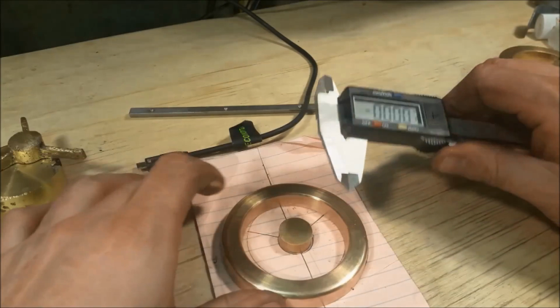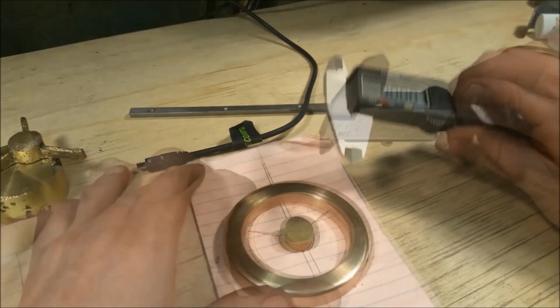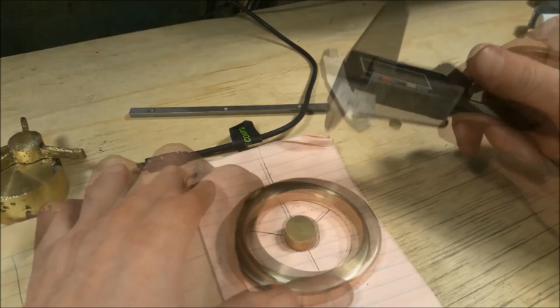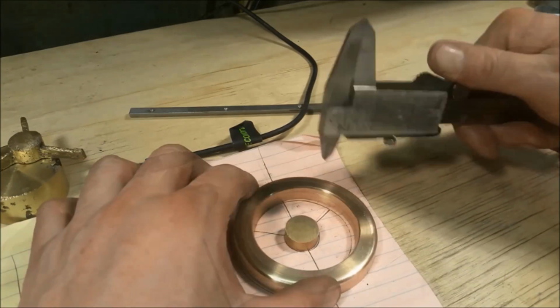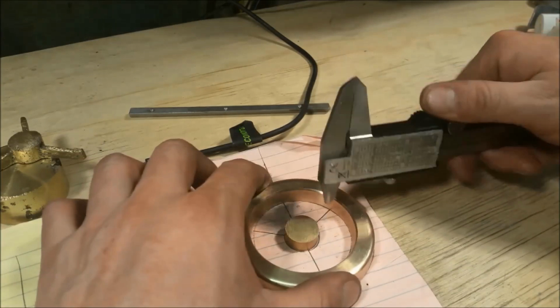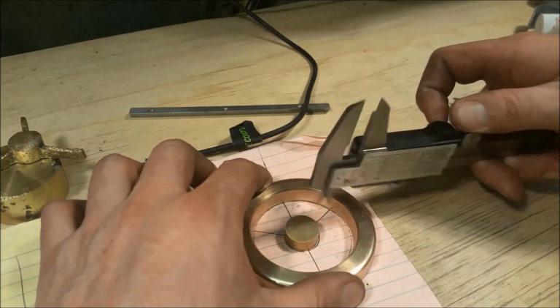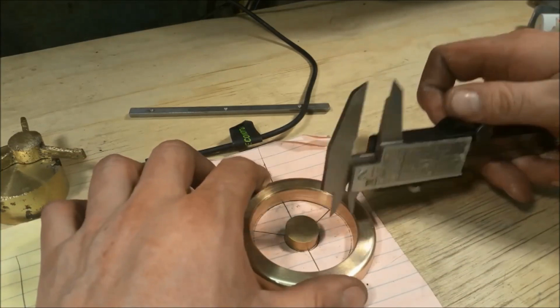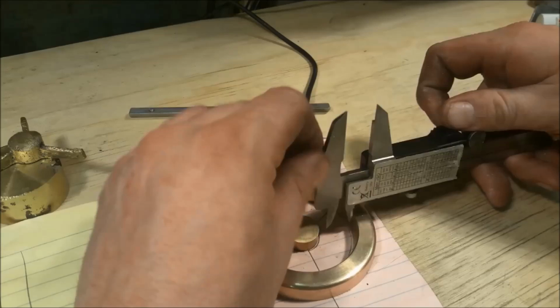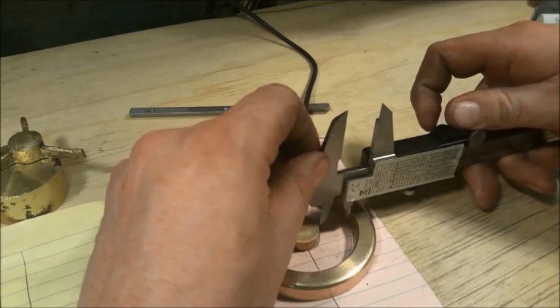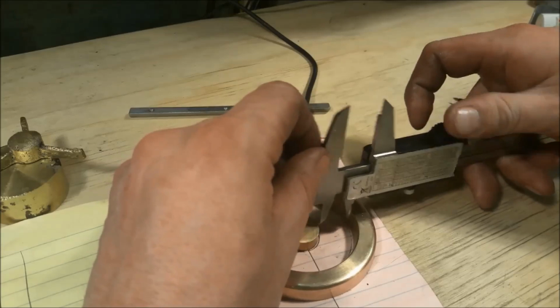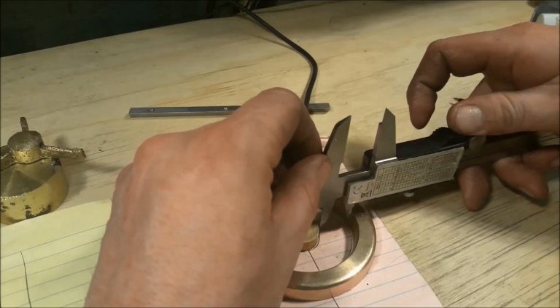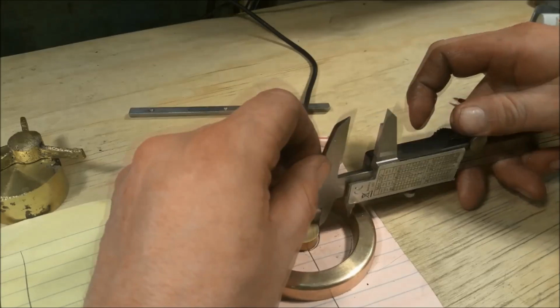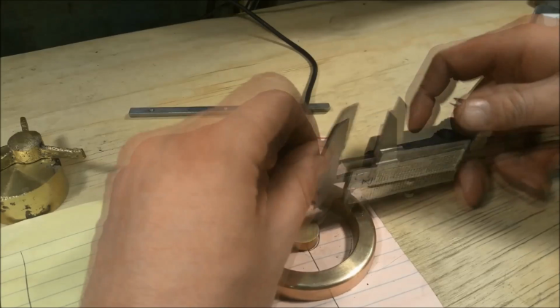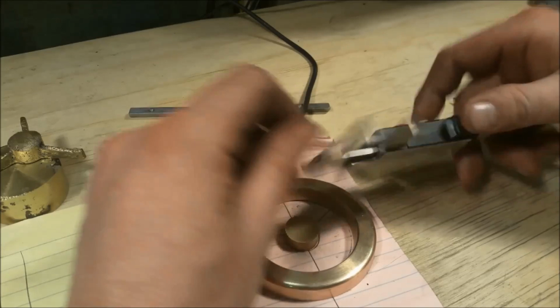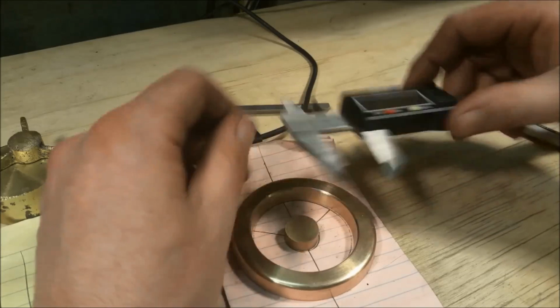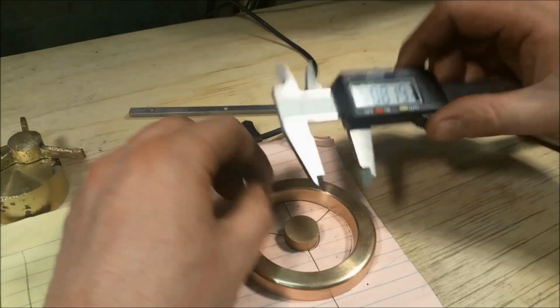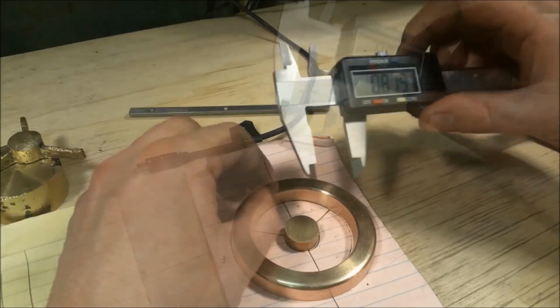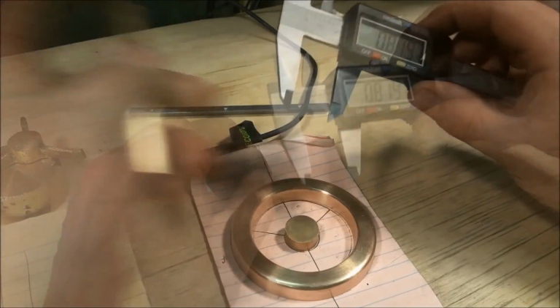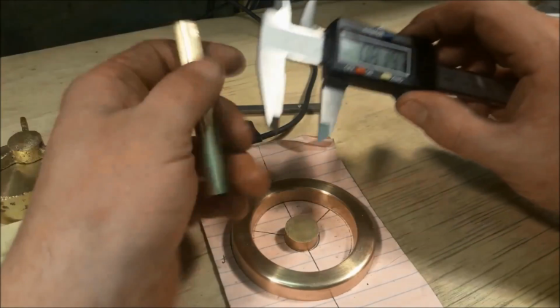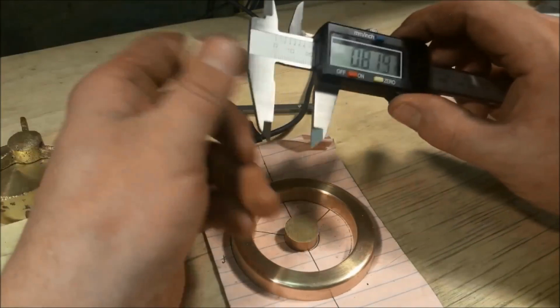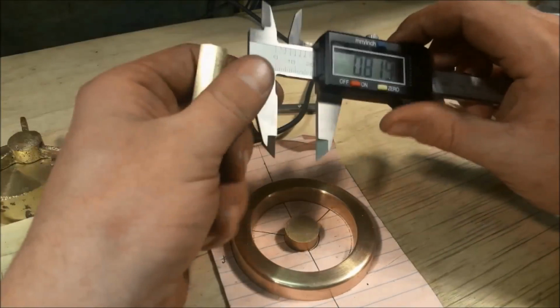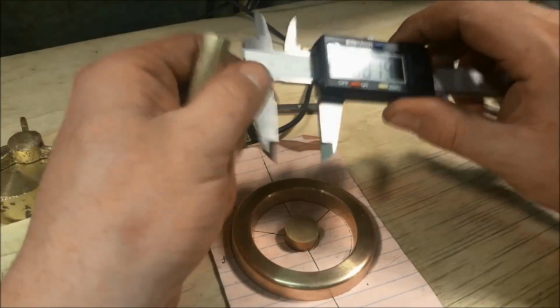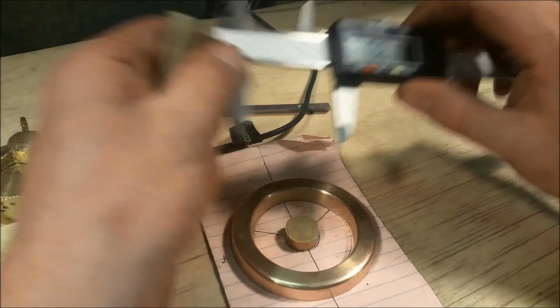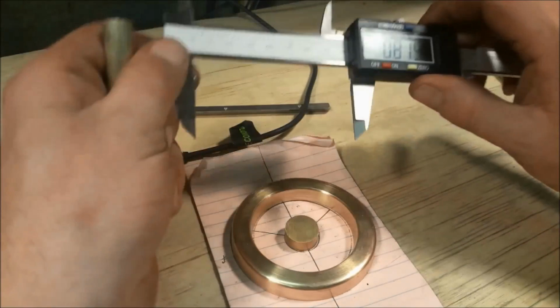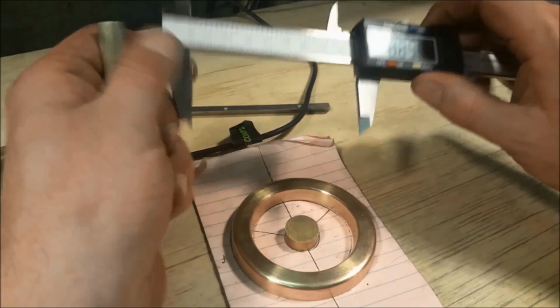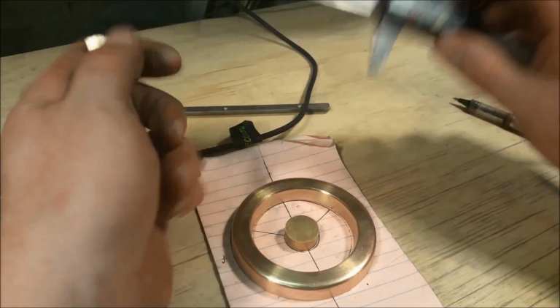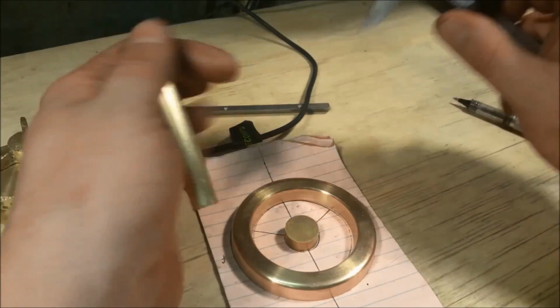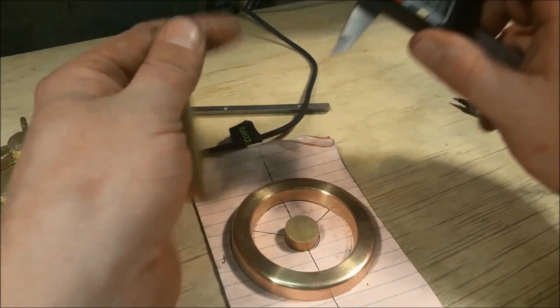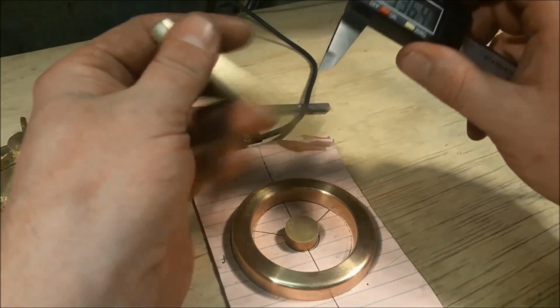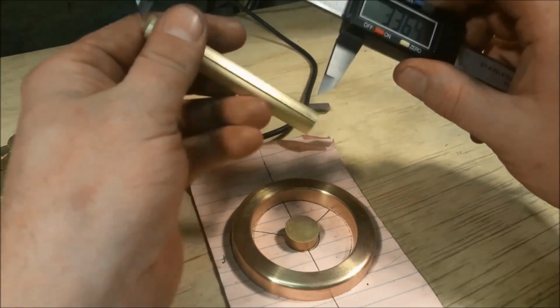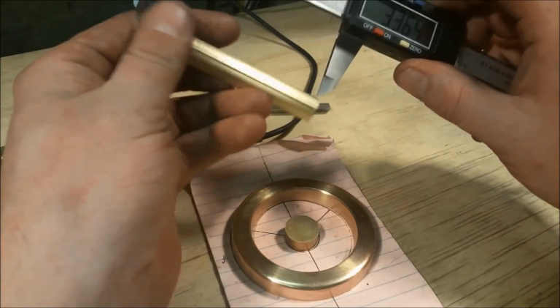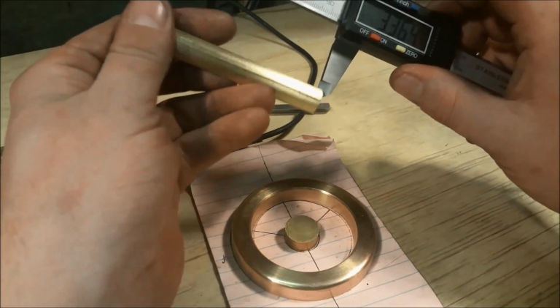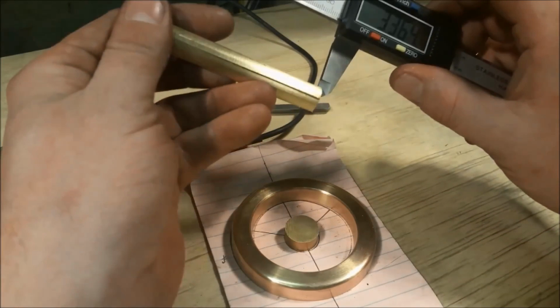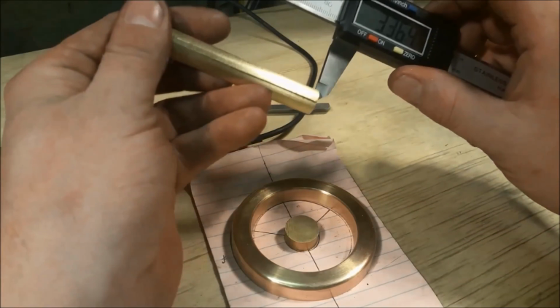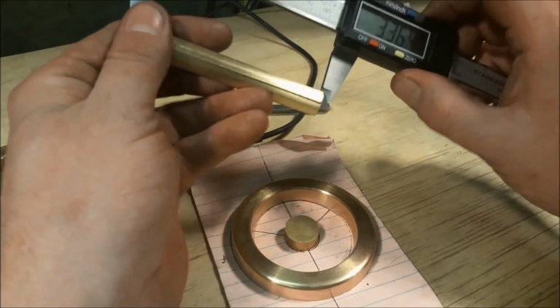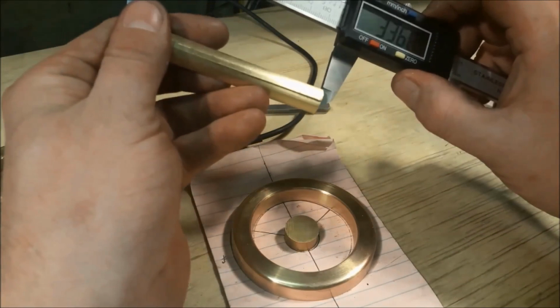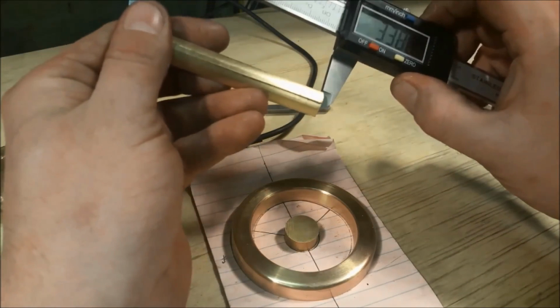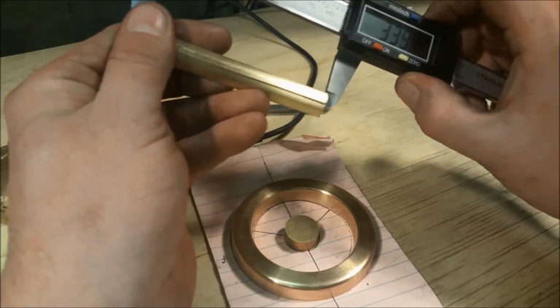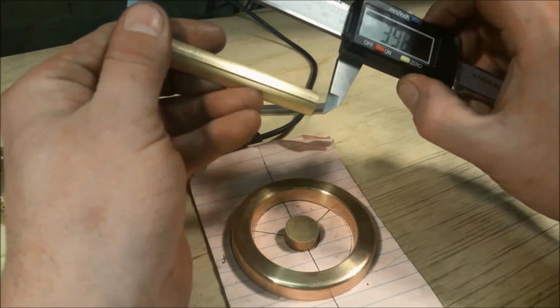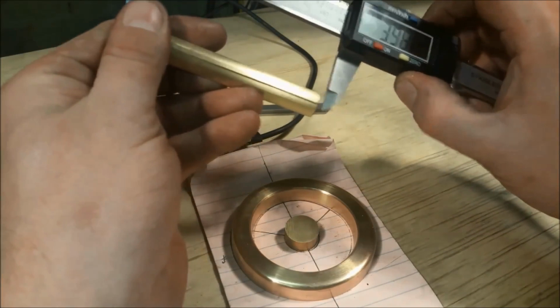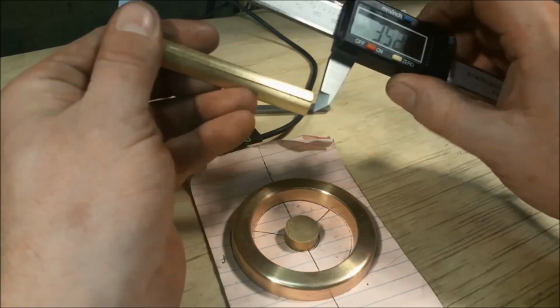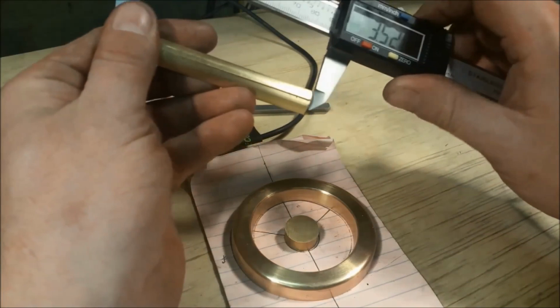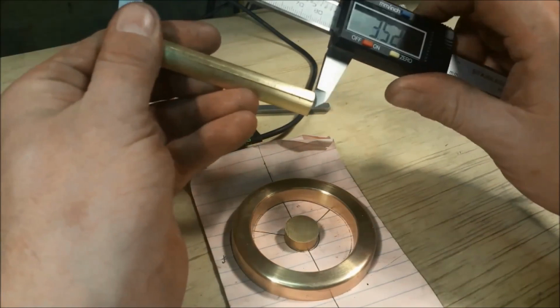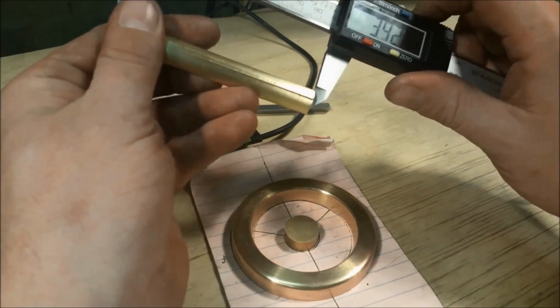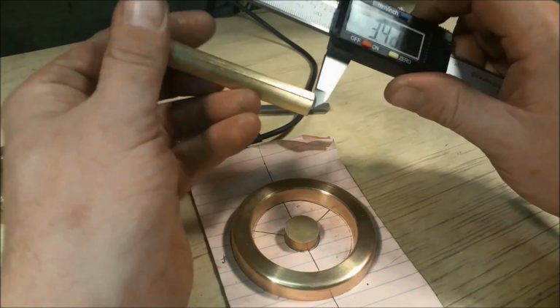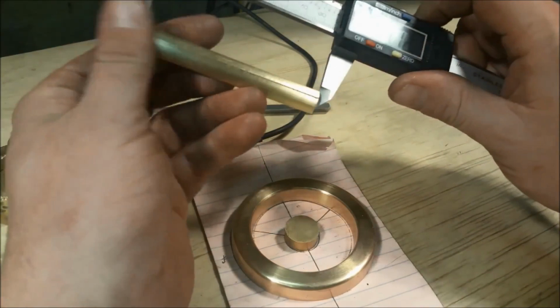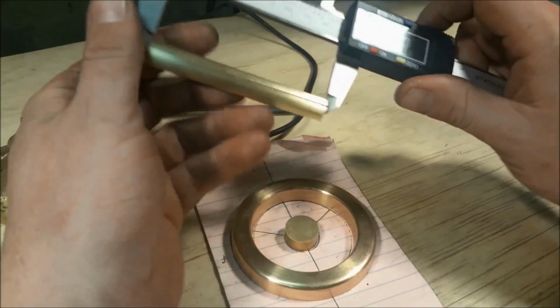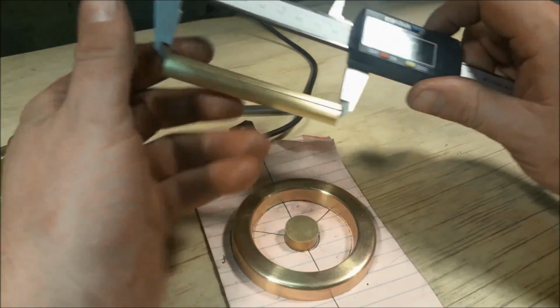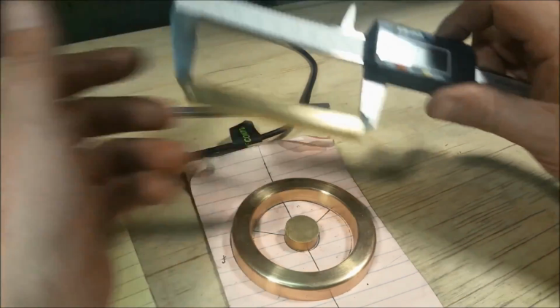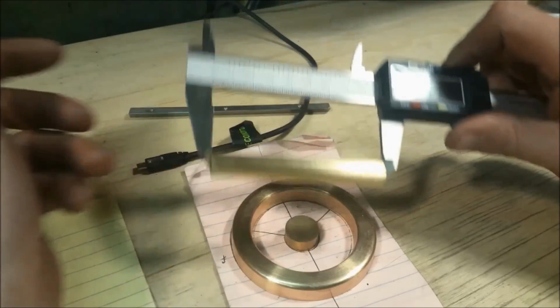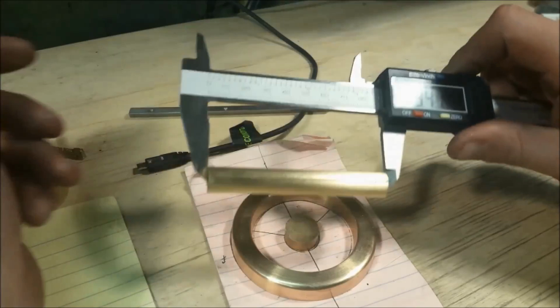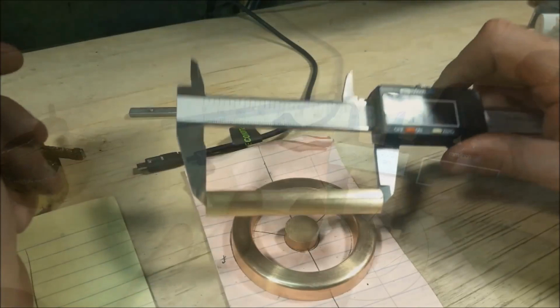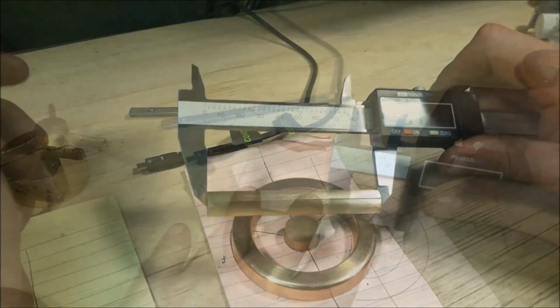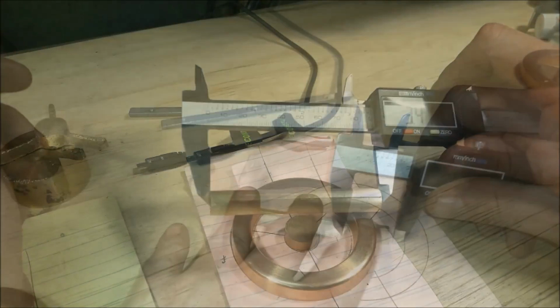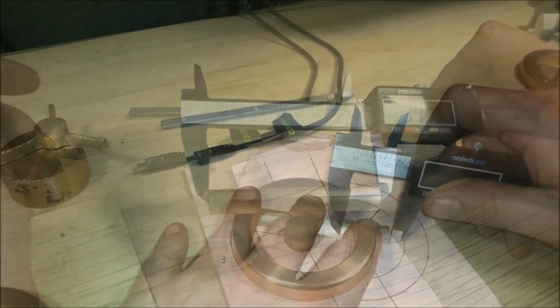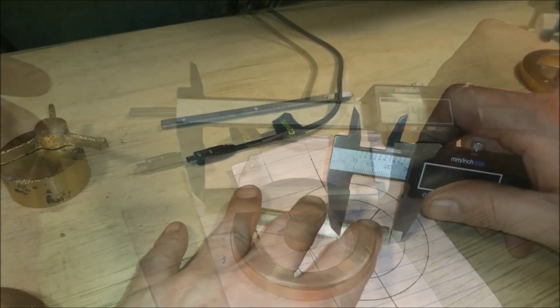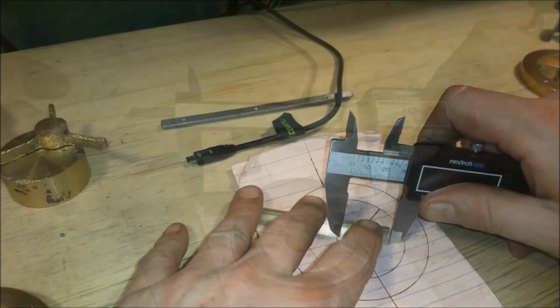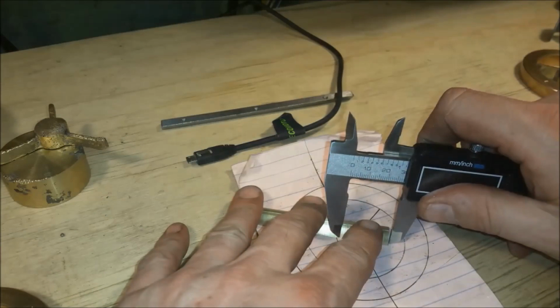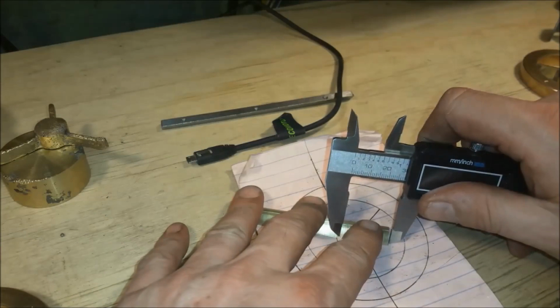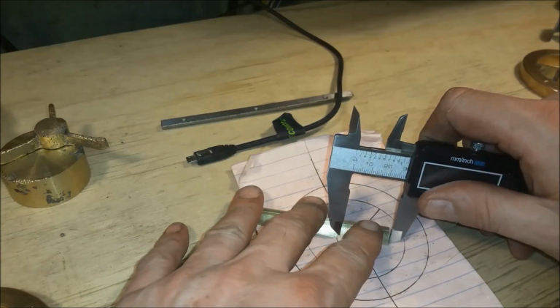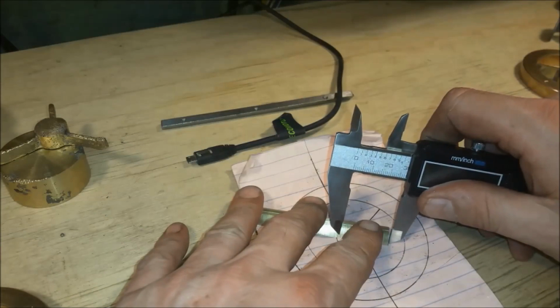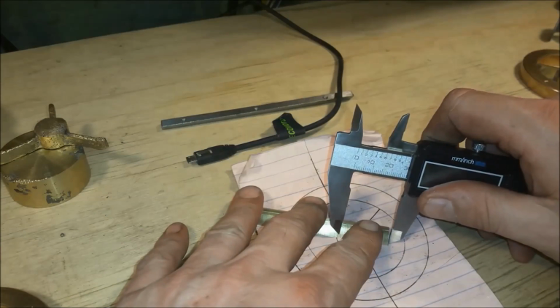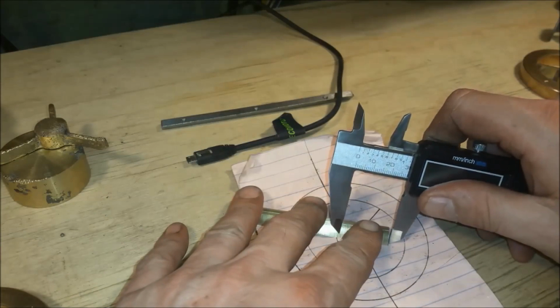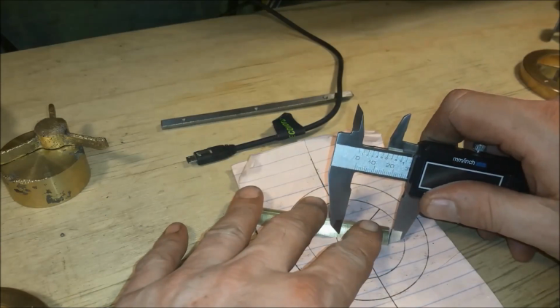It's time to figure out these spokes. With the length of brass, I divide it into three sections and then take it over to the bandsaw and cut the sections.